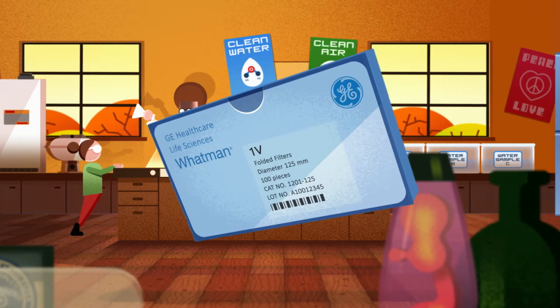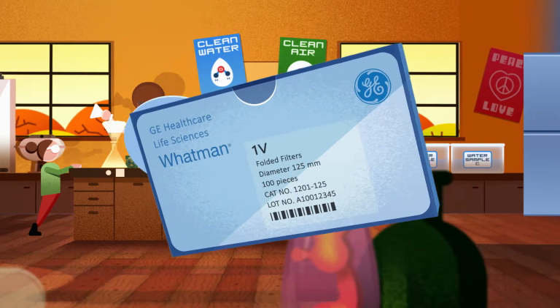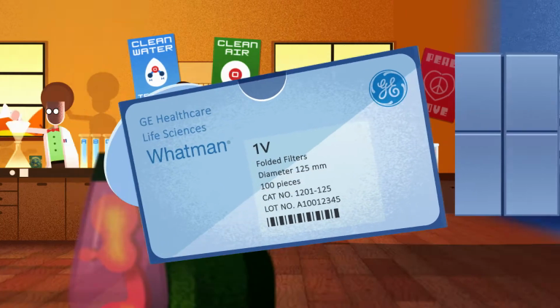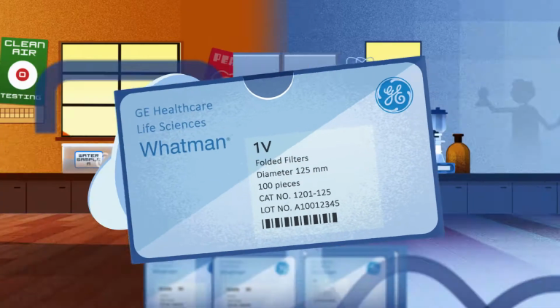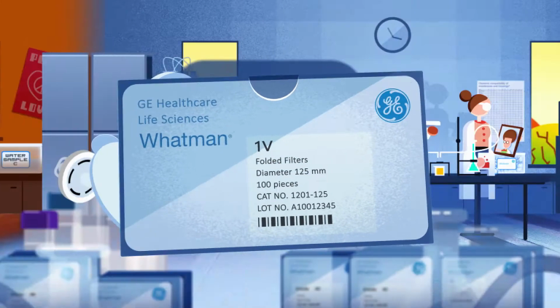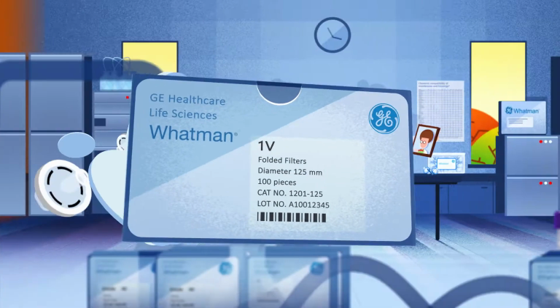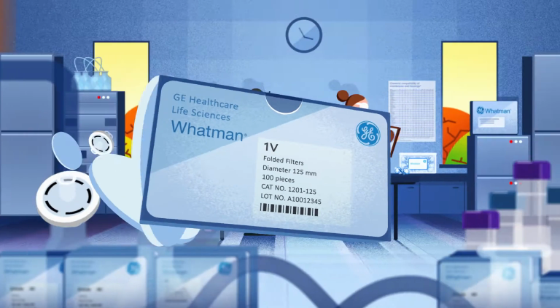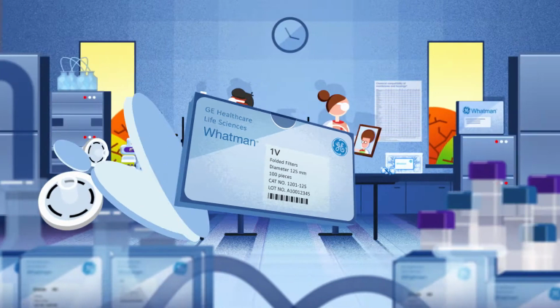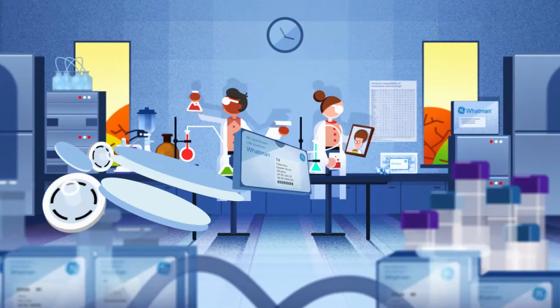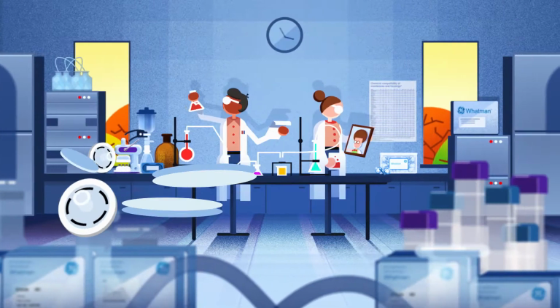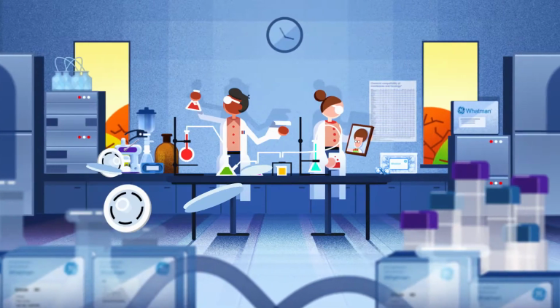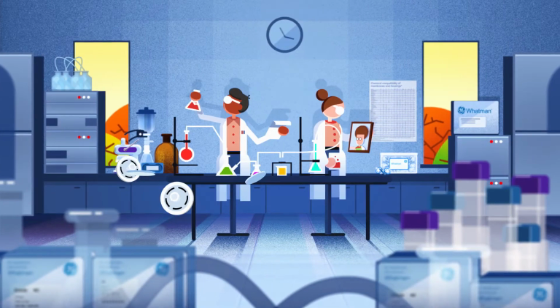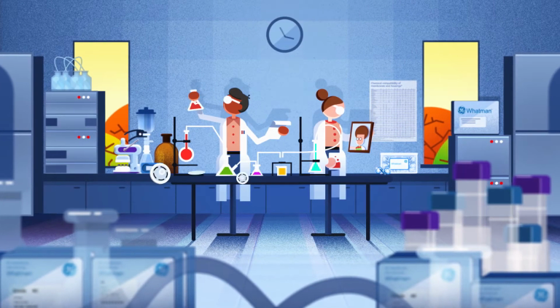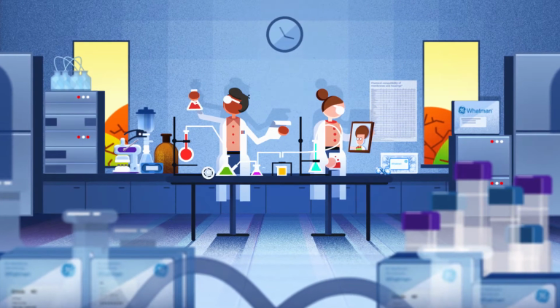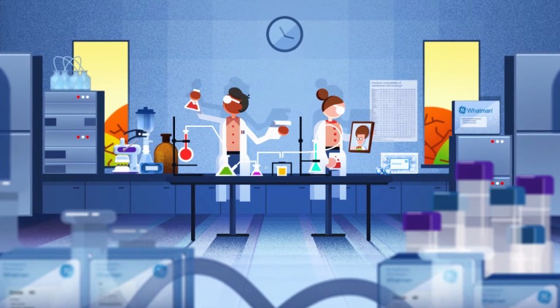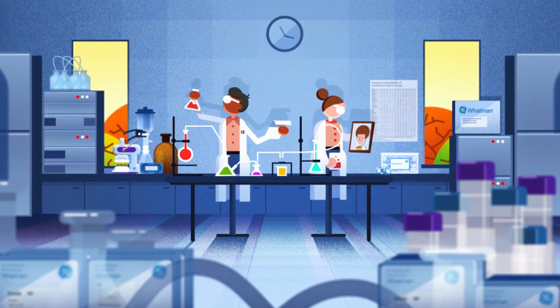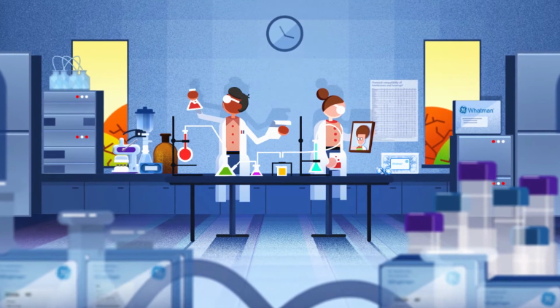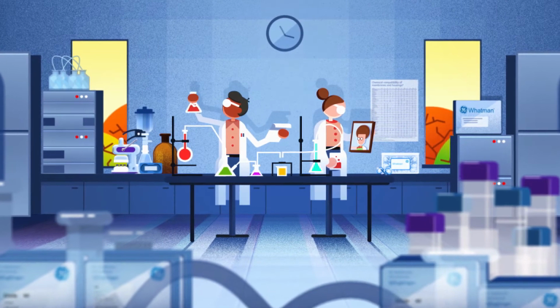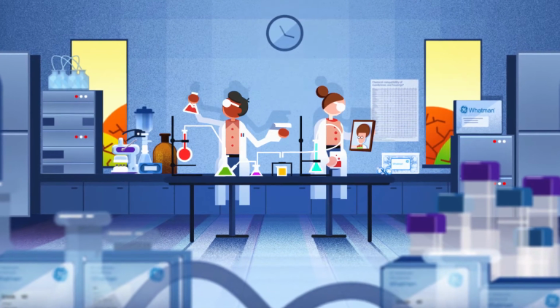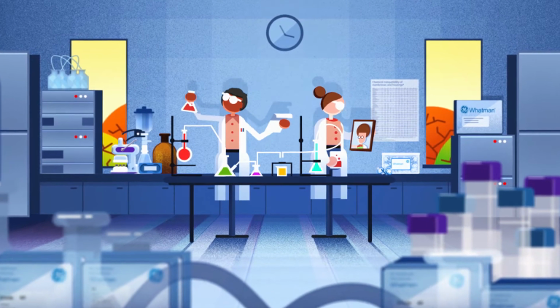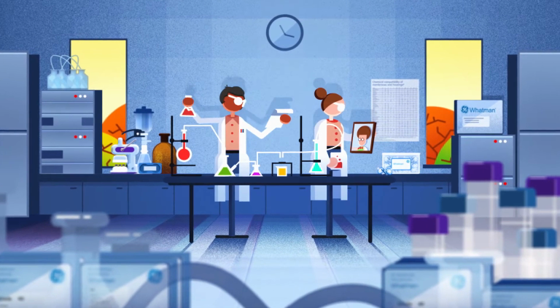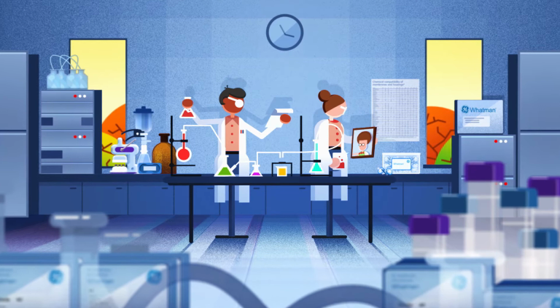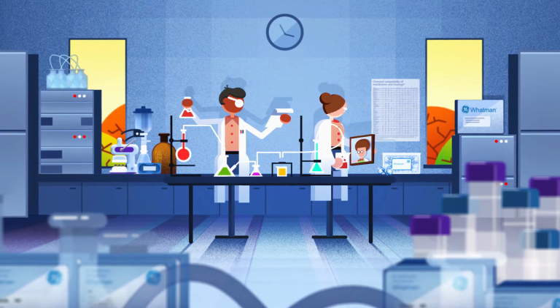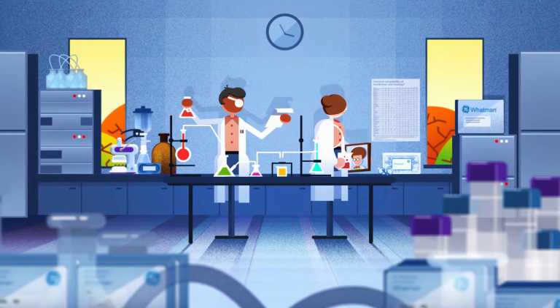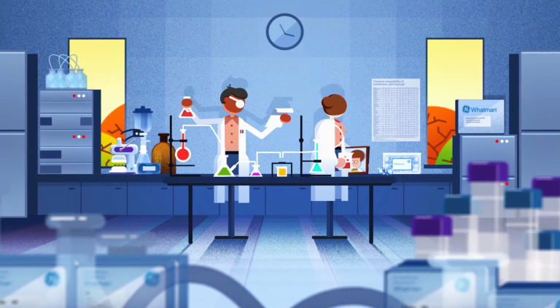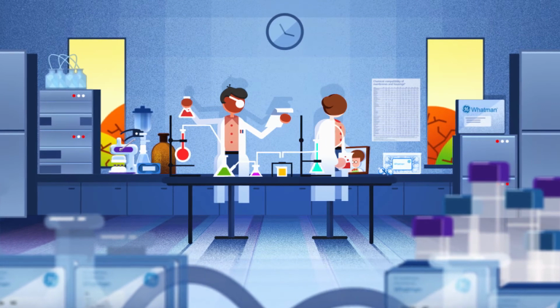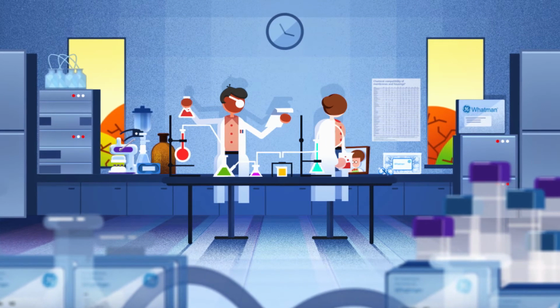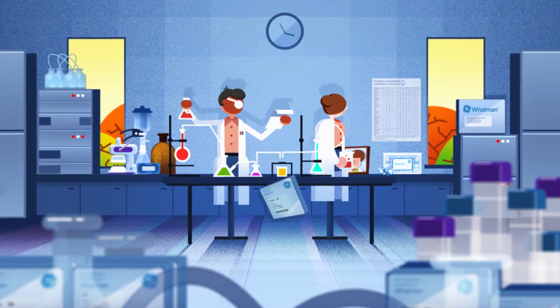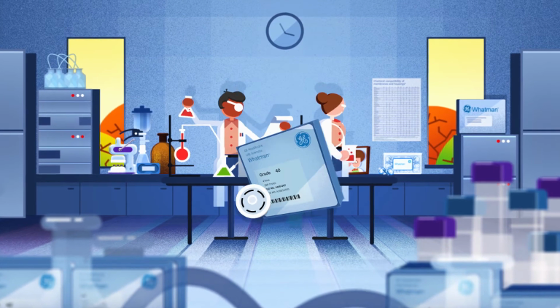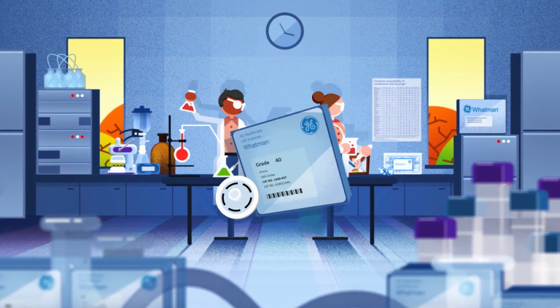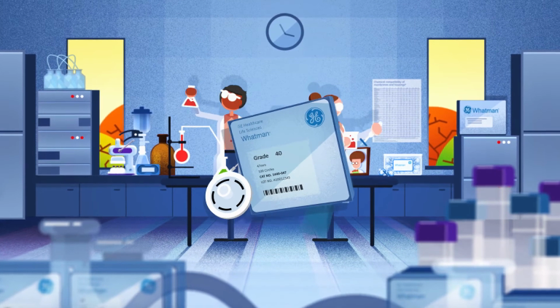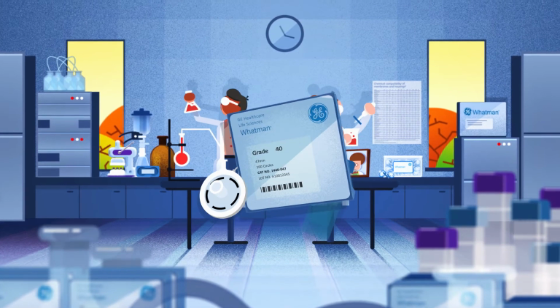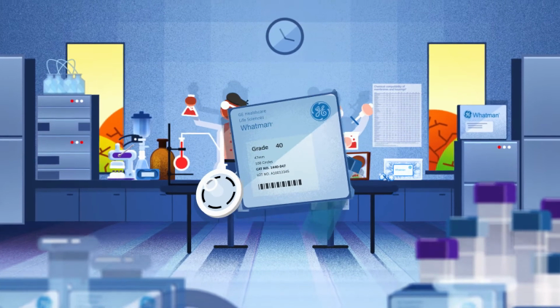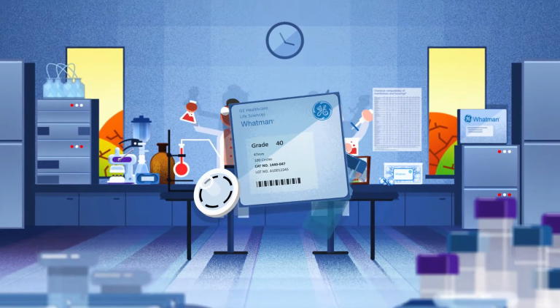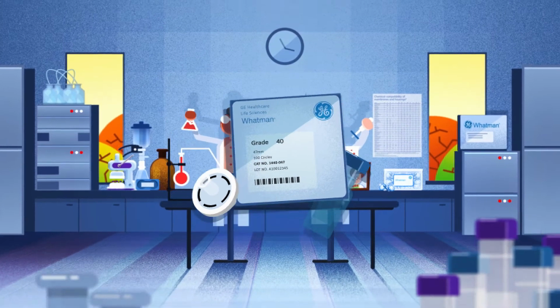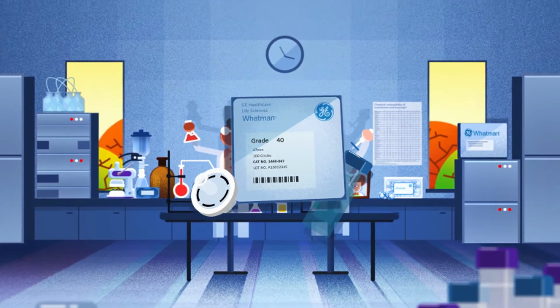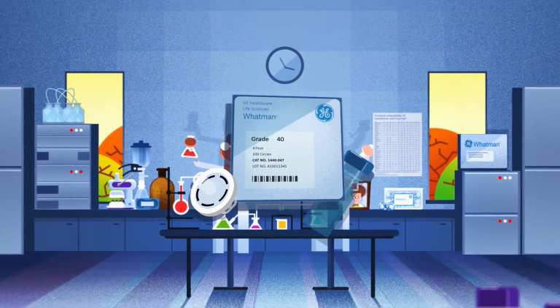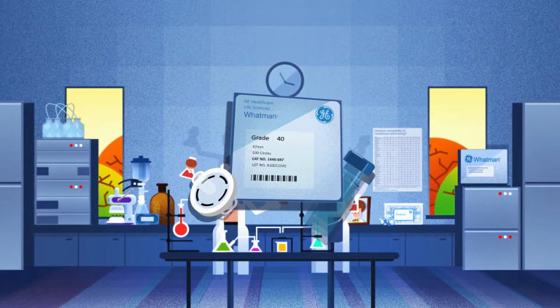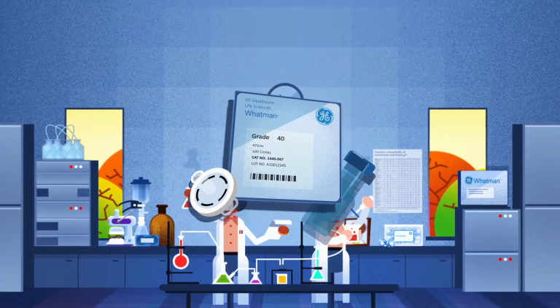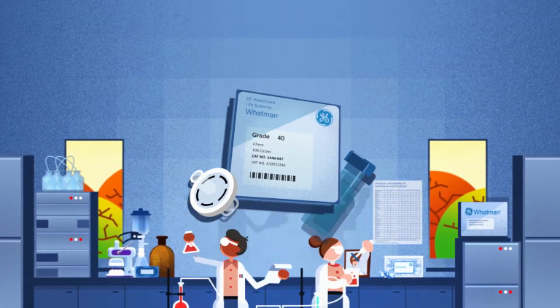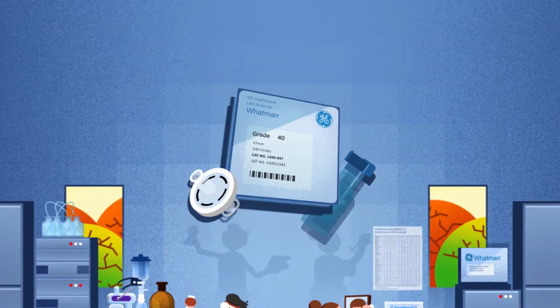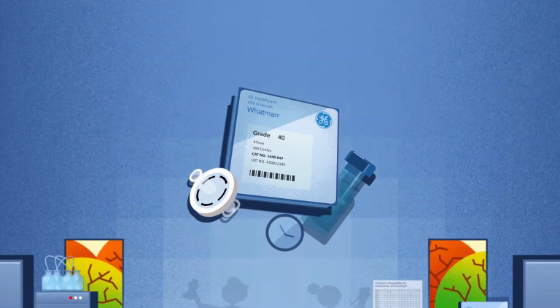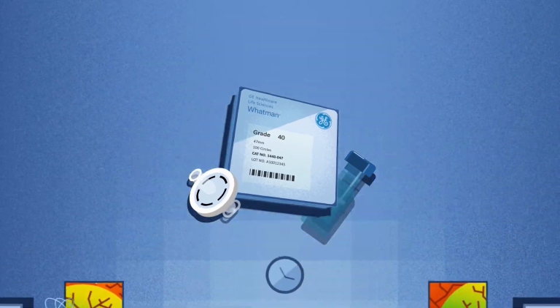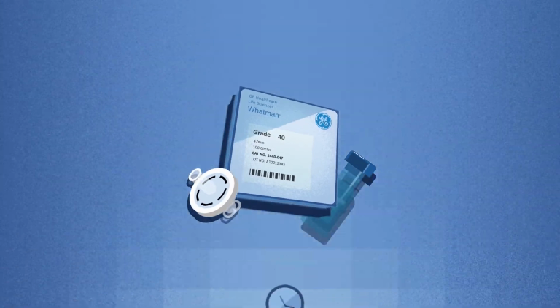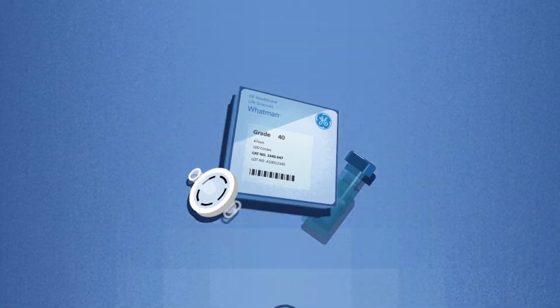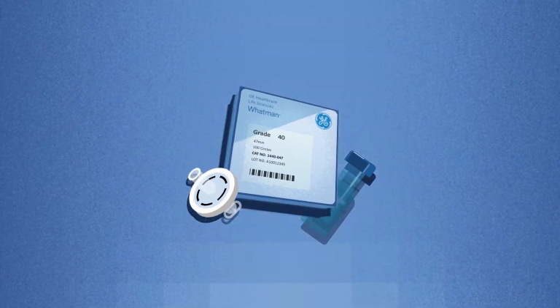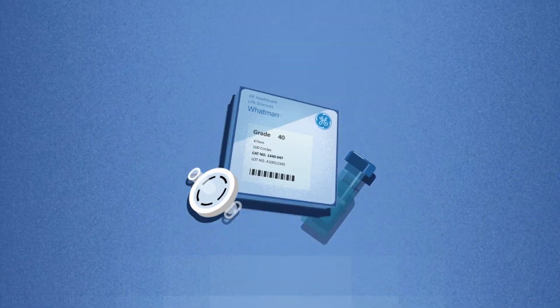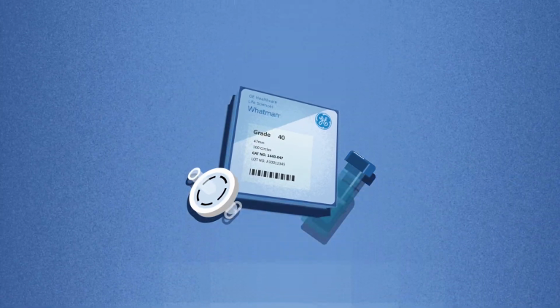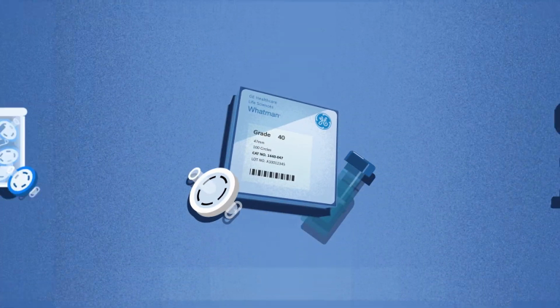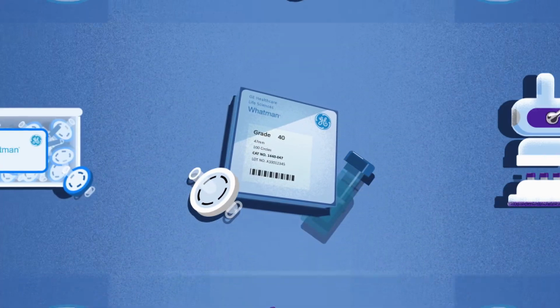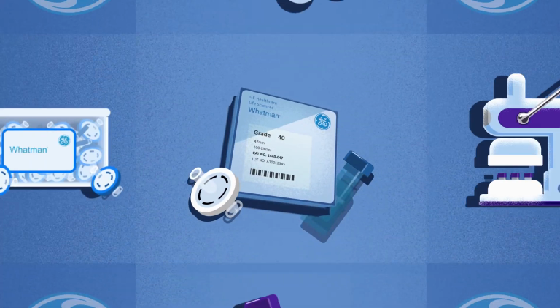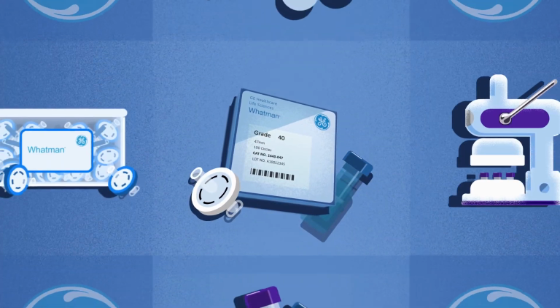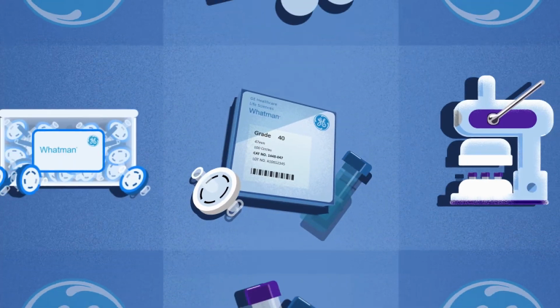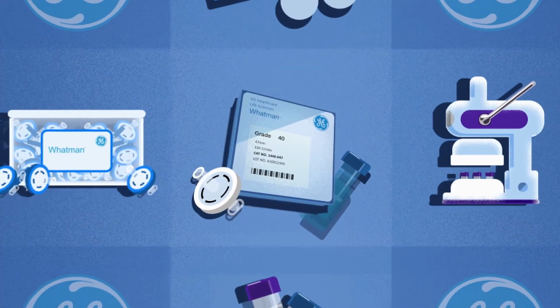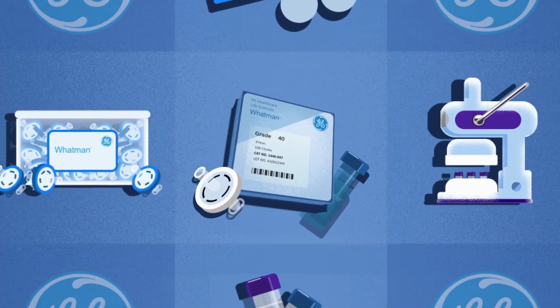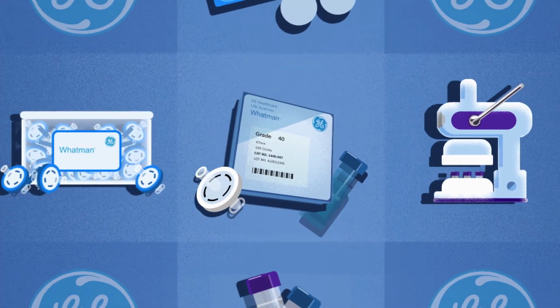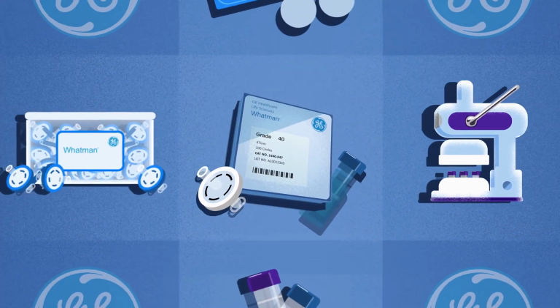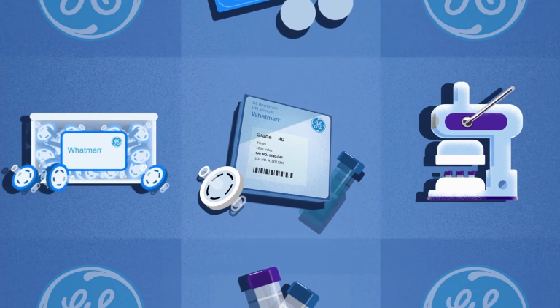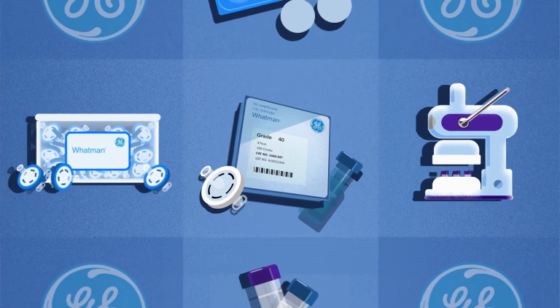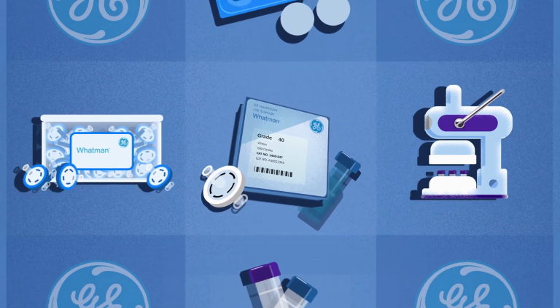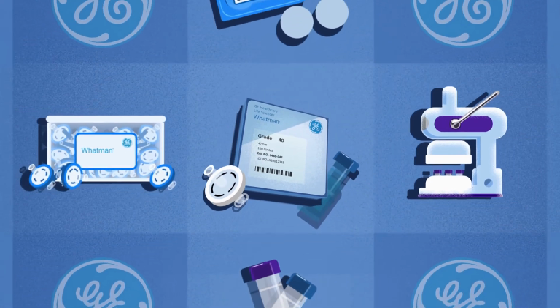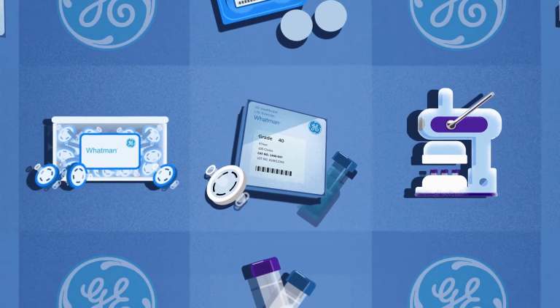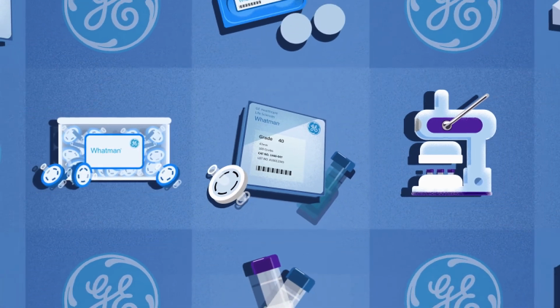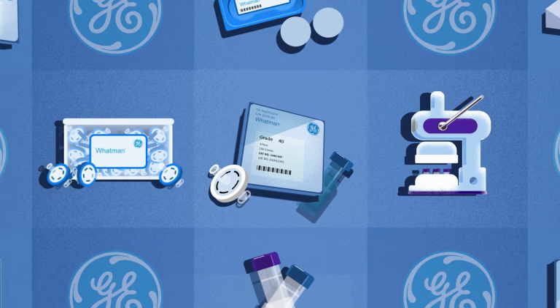Right up to today, where Wattman papers from GE are used in labs around the globe in countless applications.